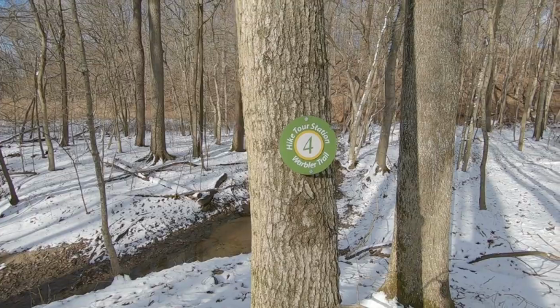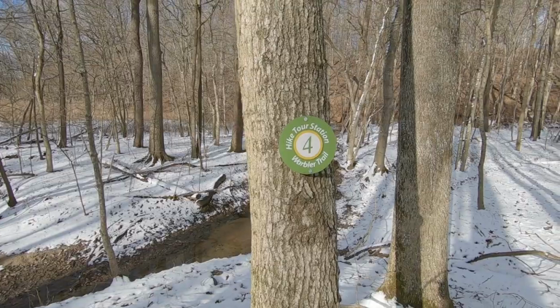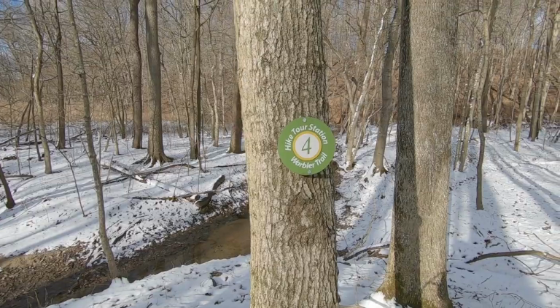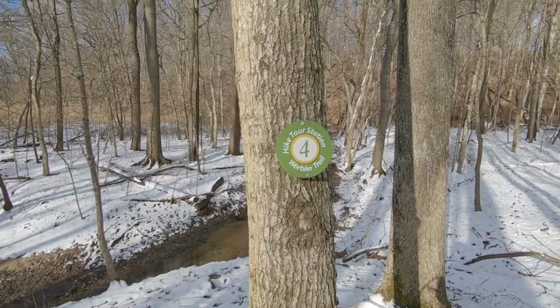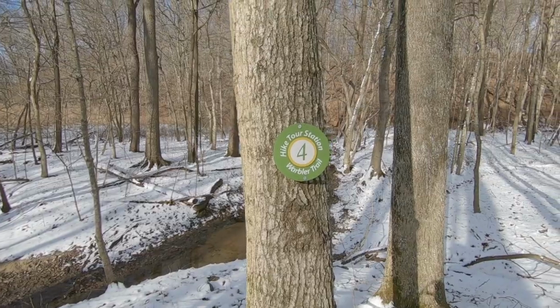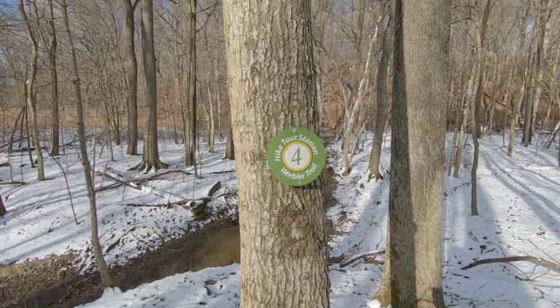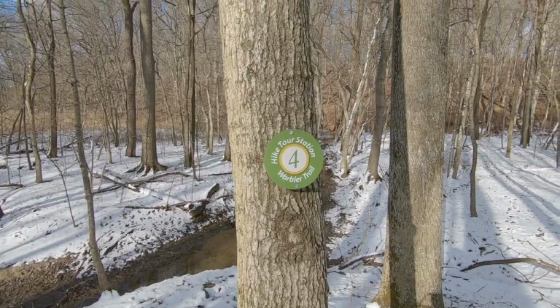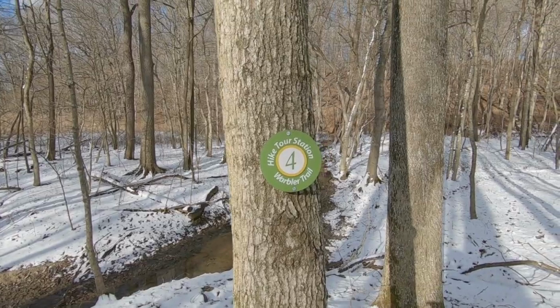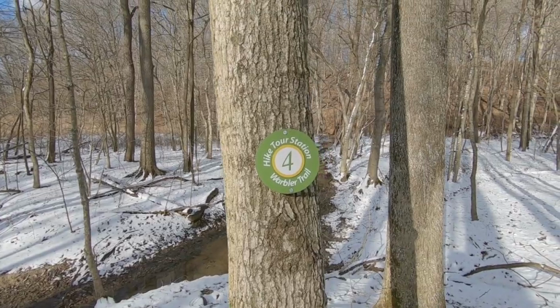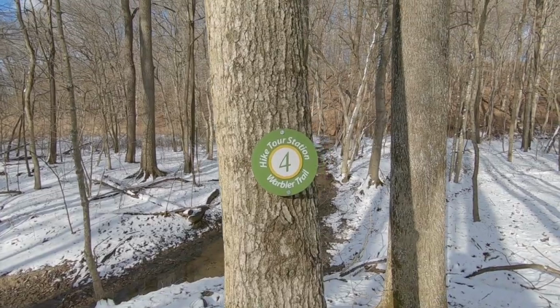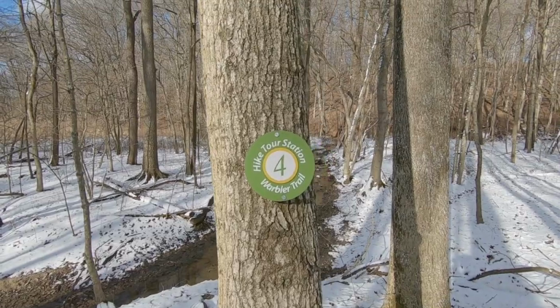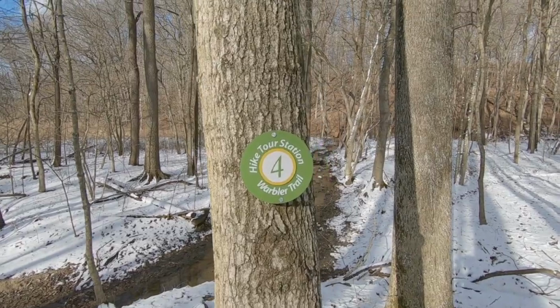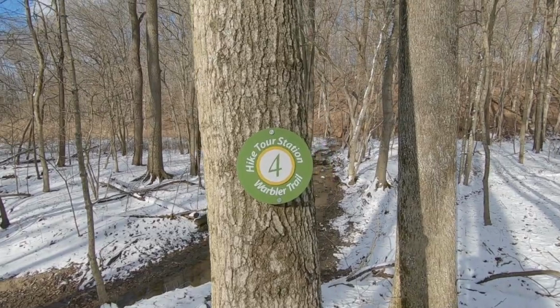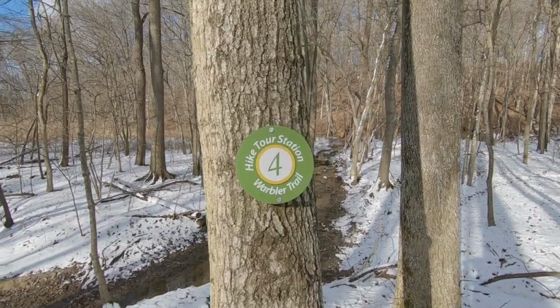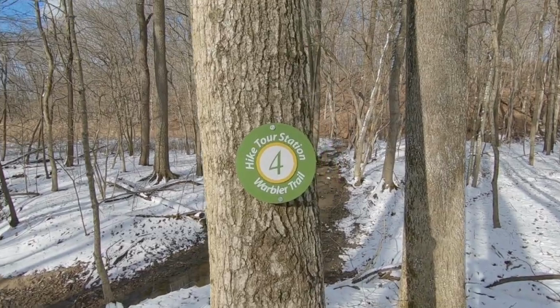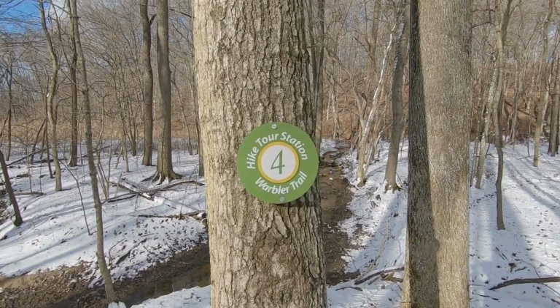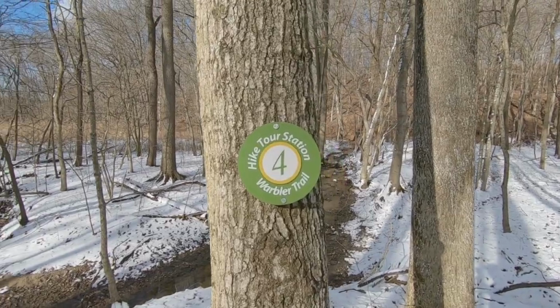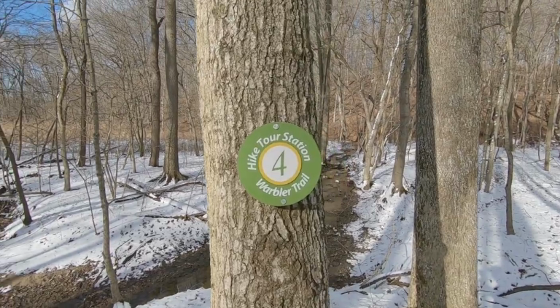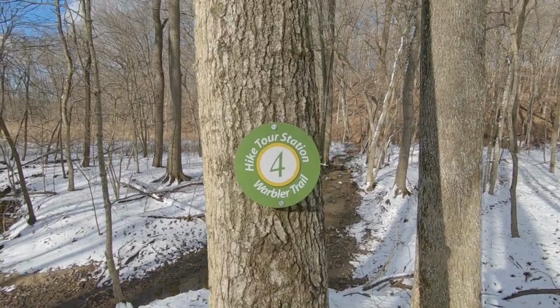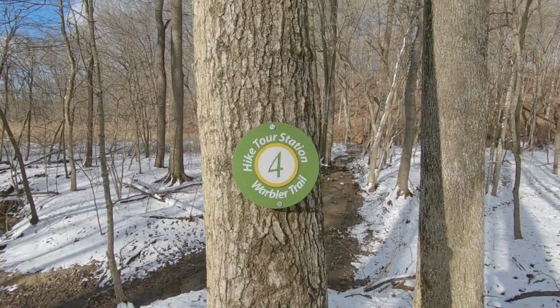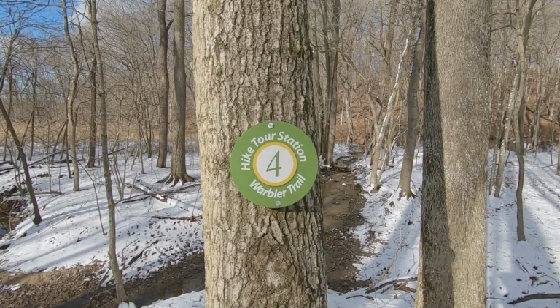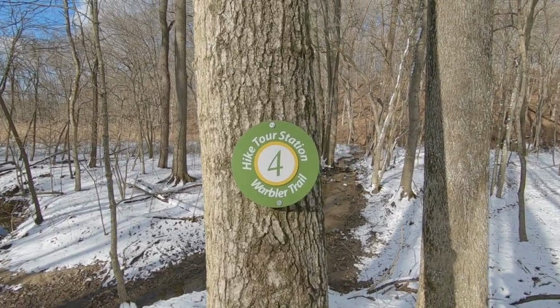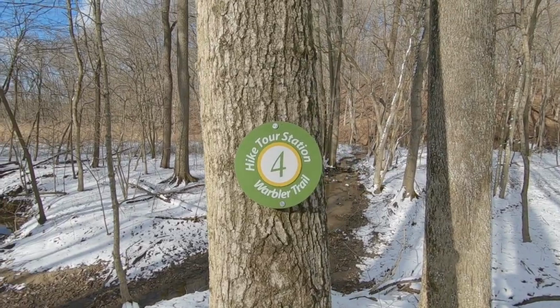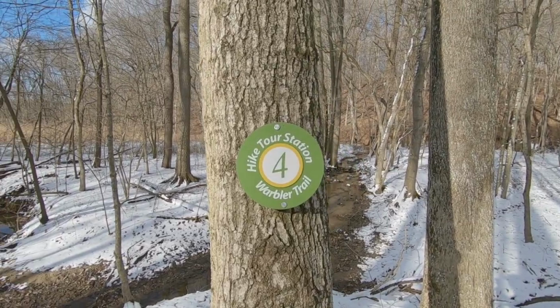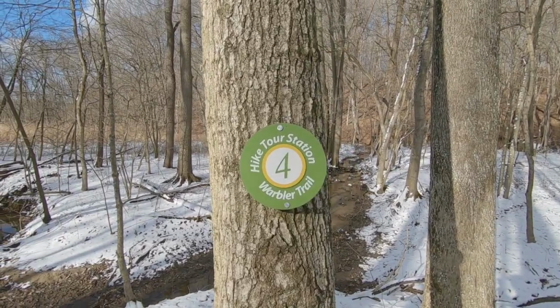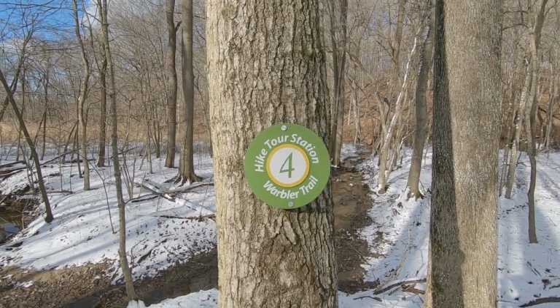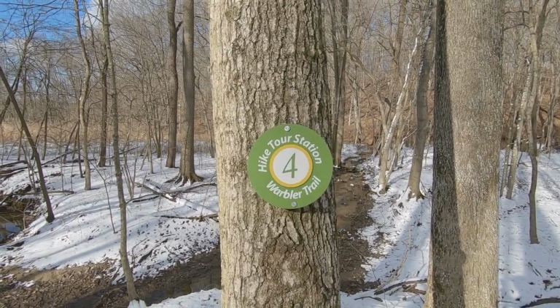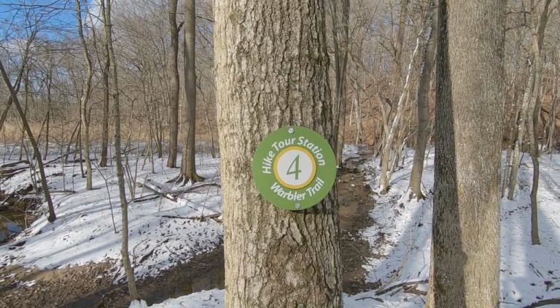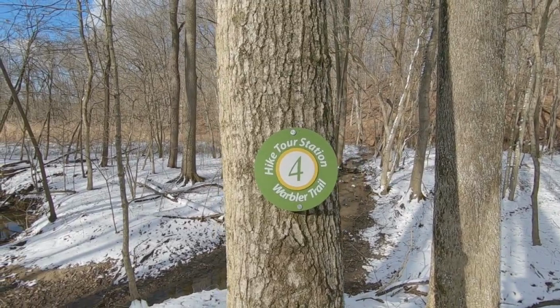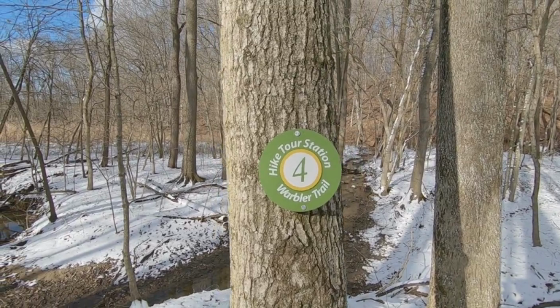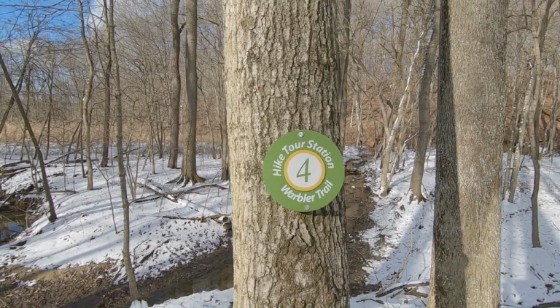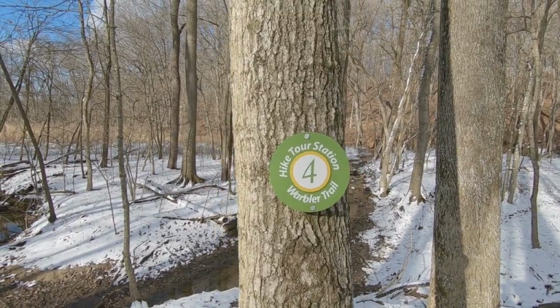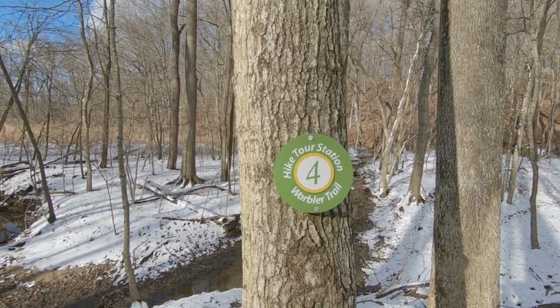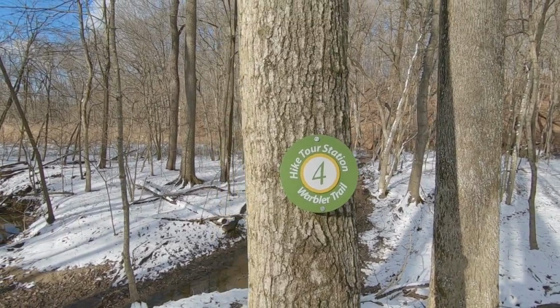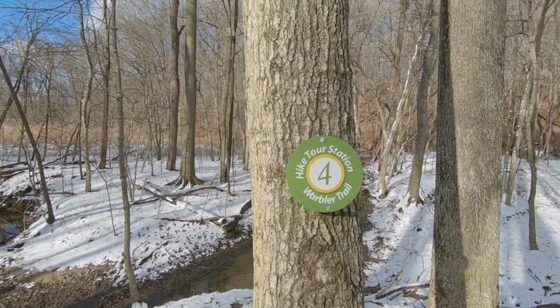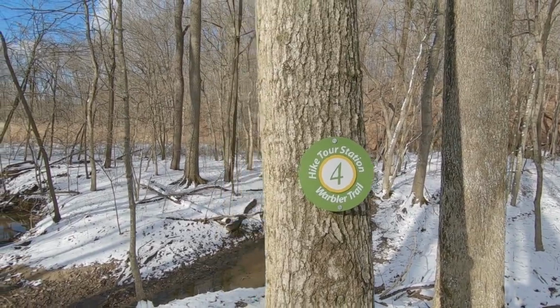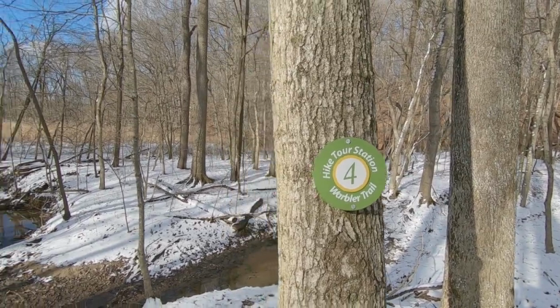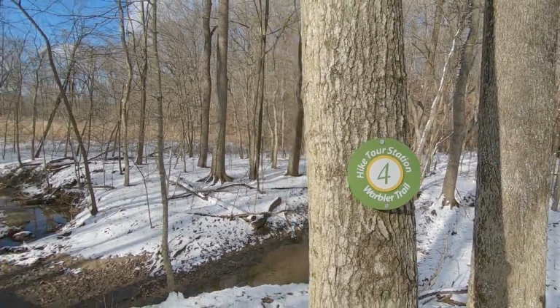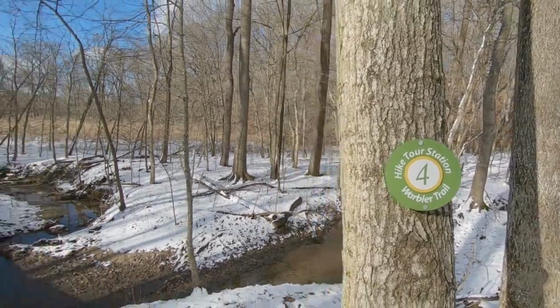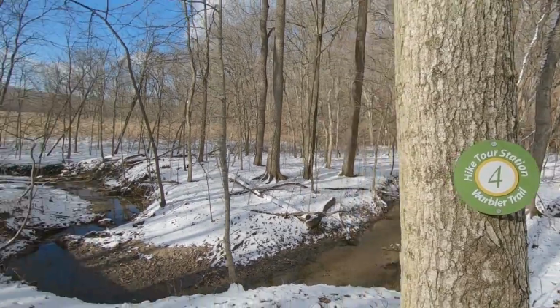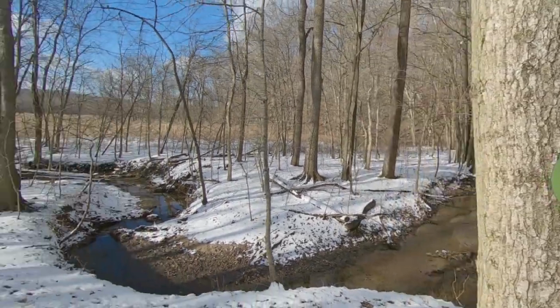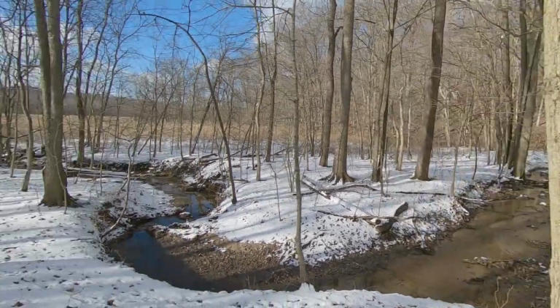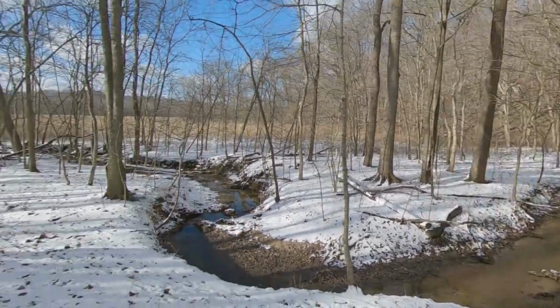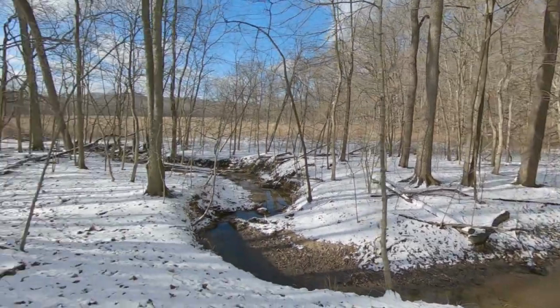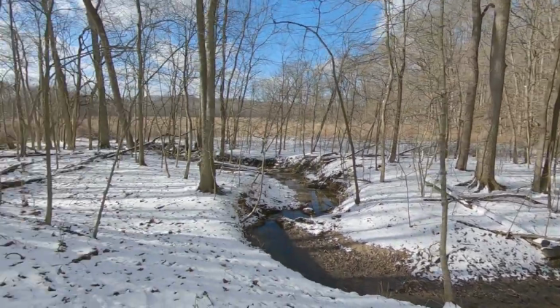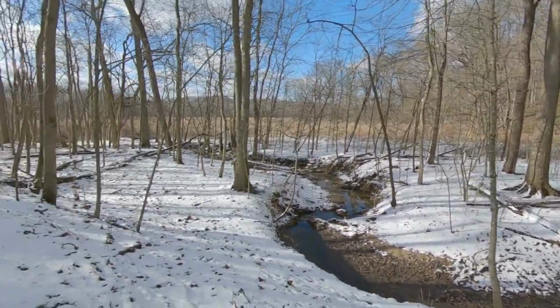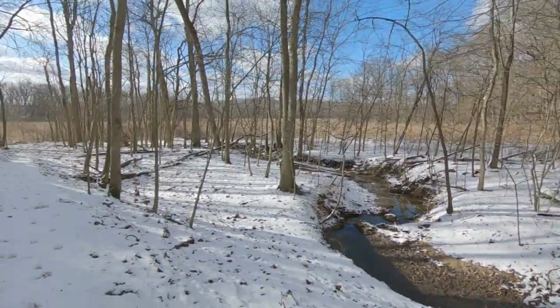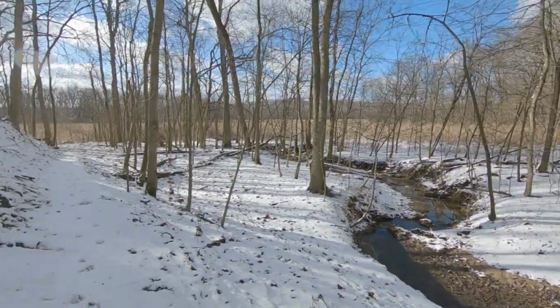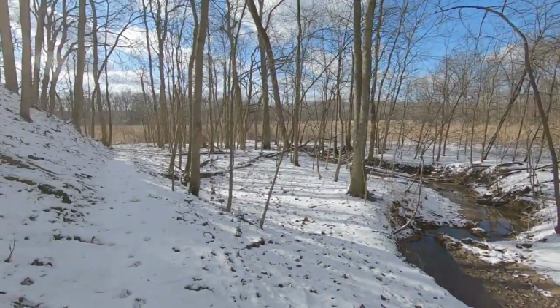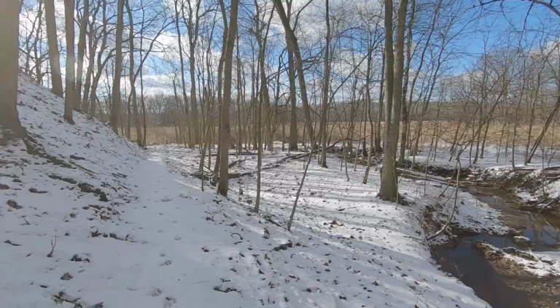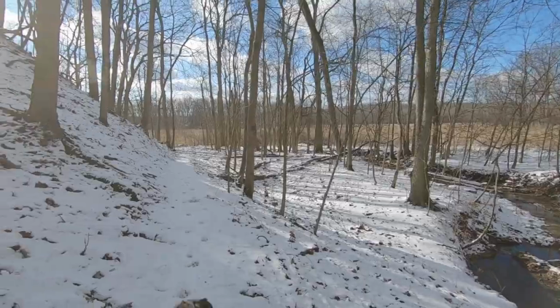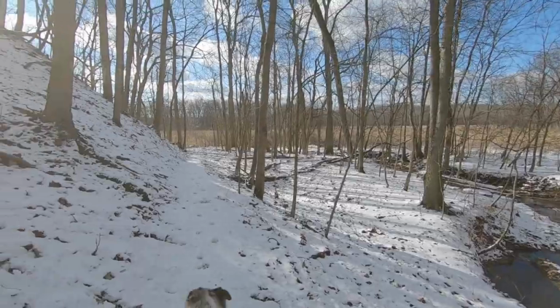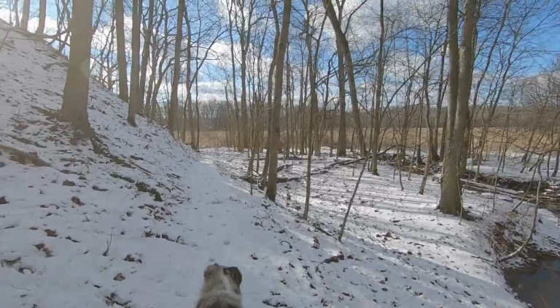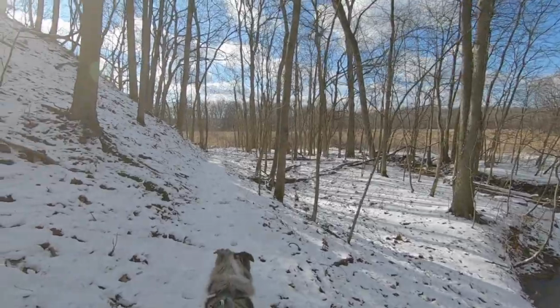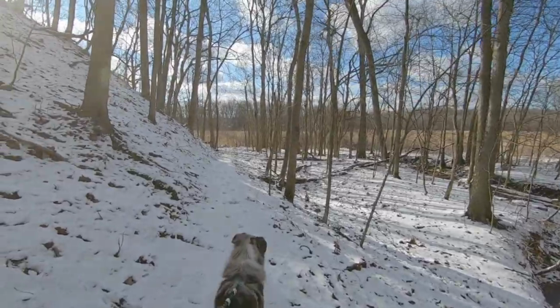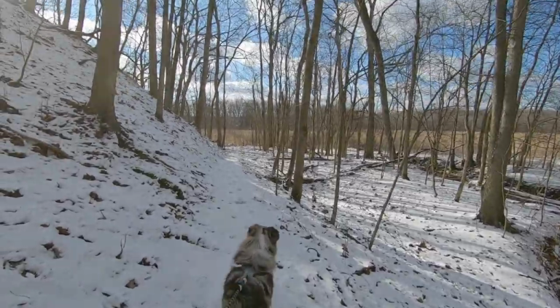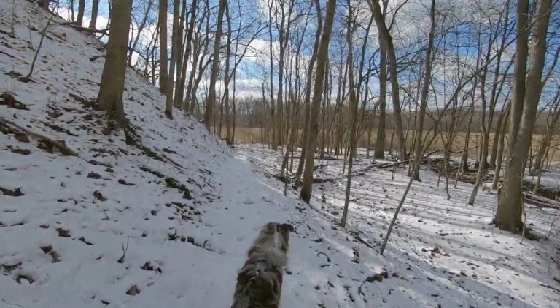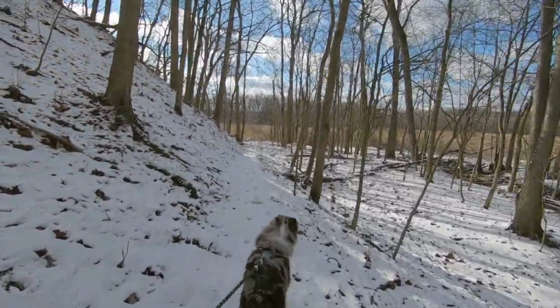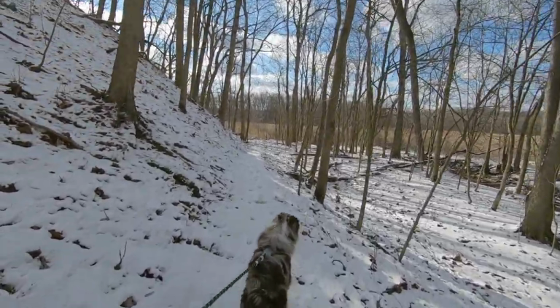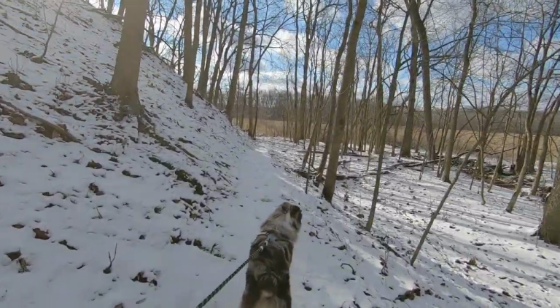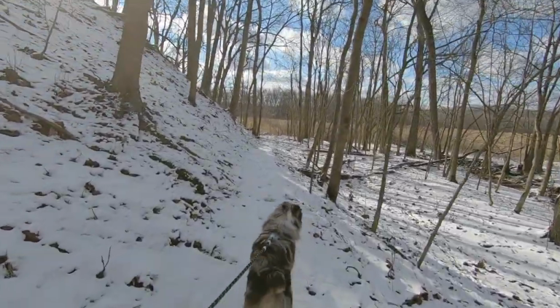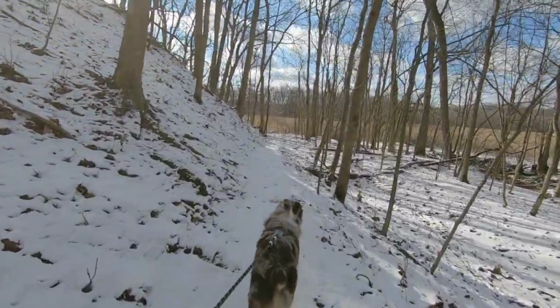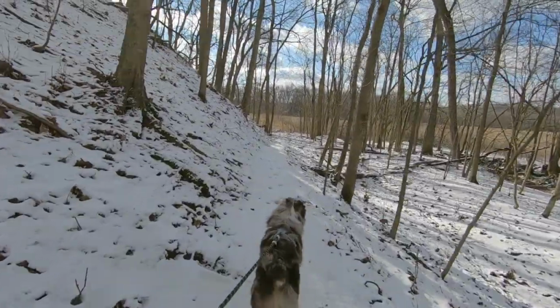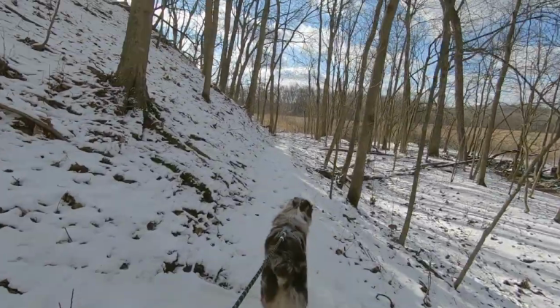The Warbler Trail does have markers on the trees, so you can always find your way out here.